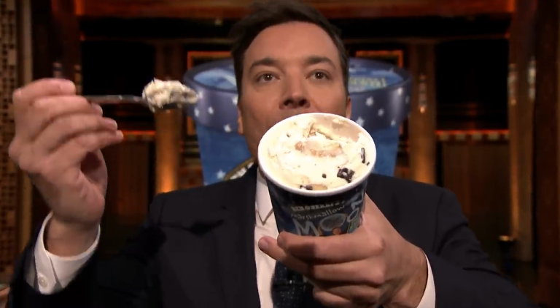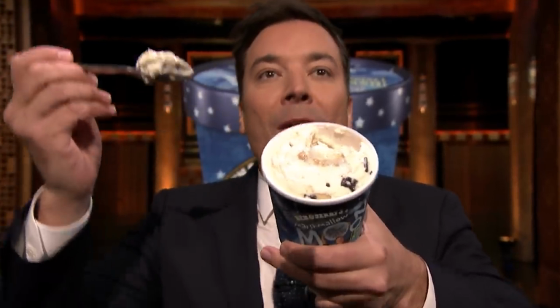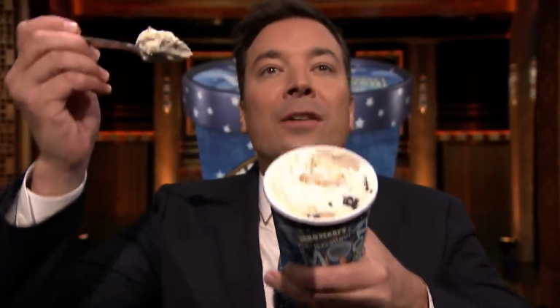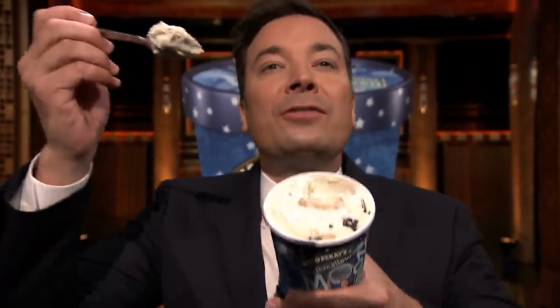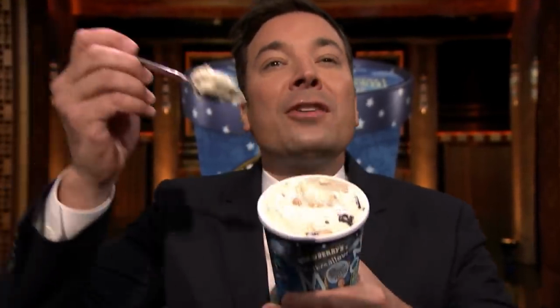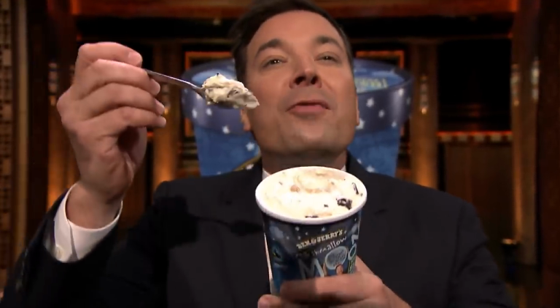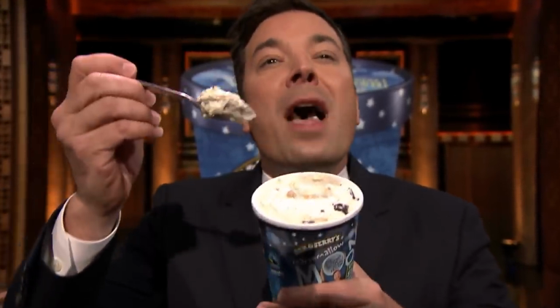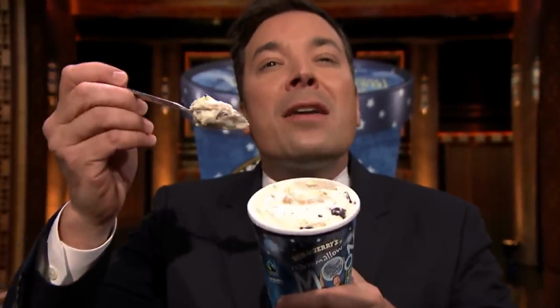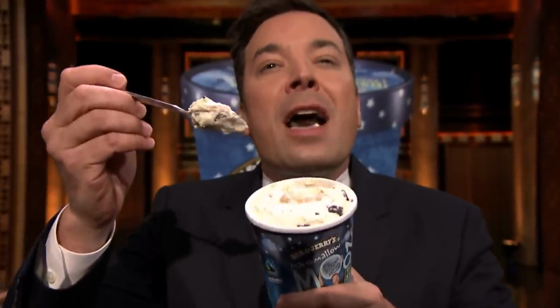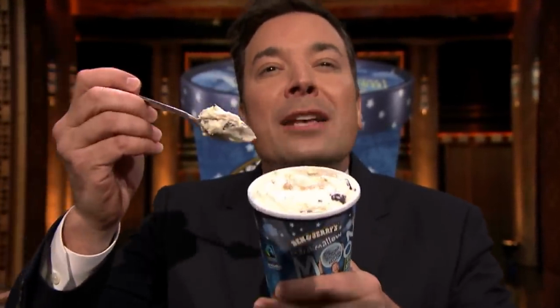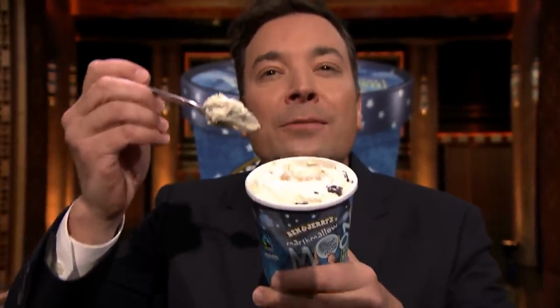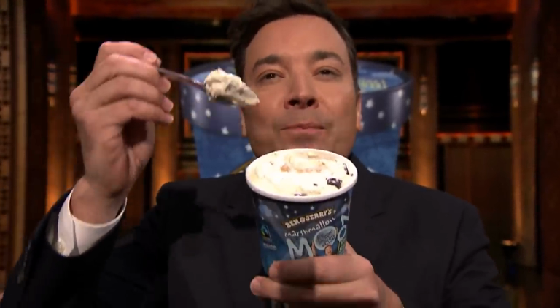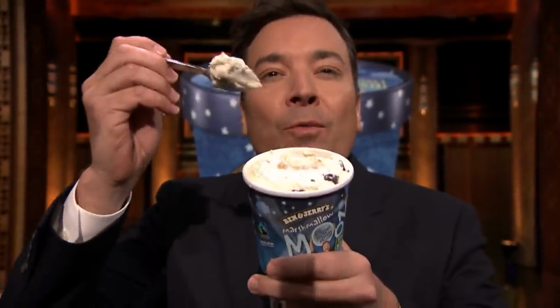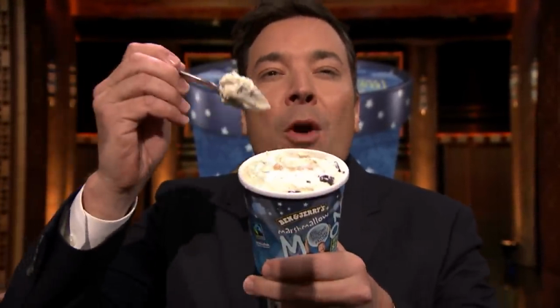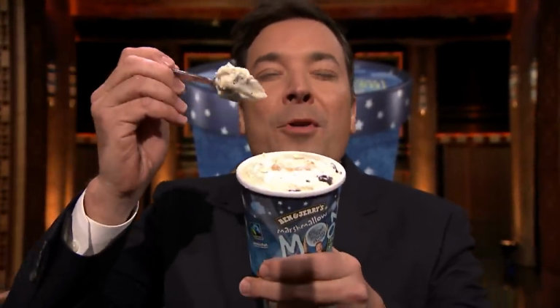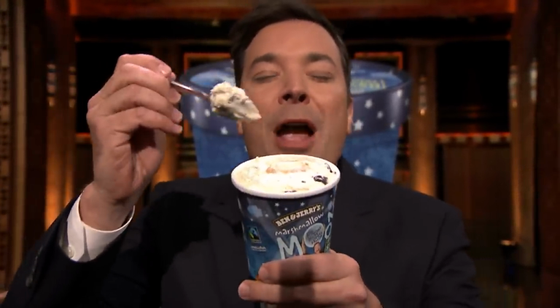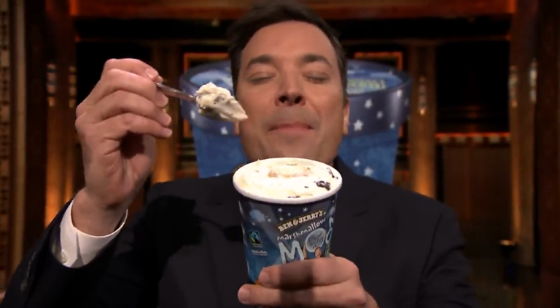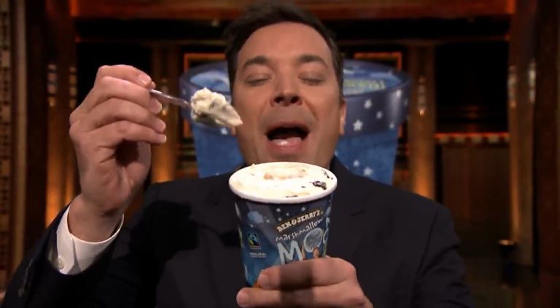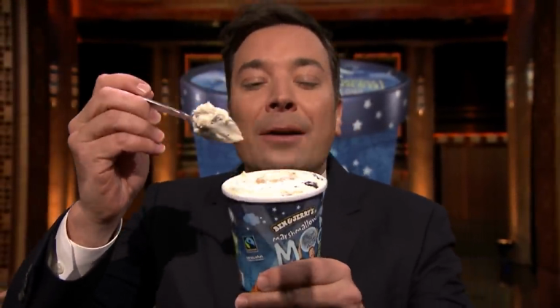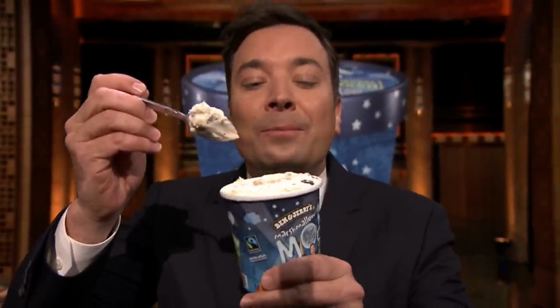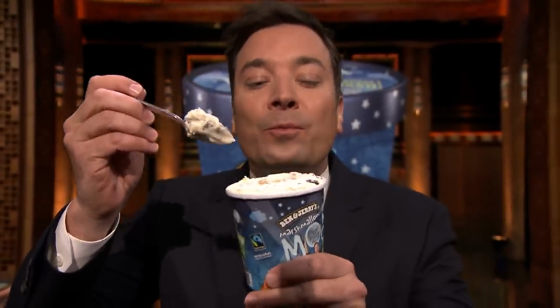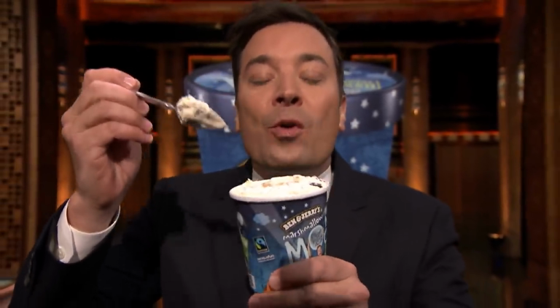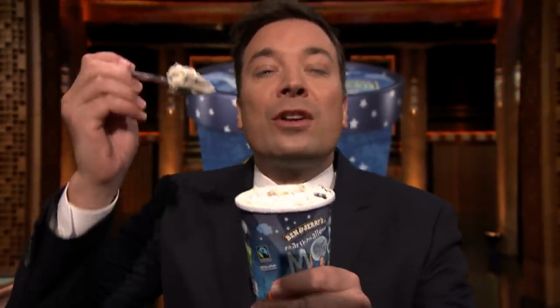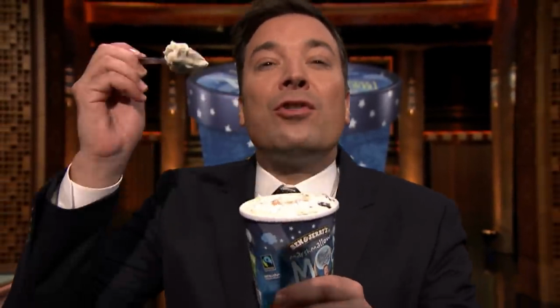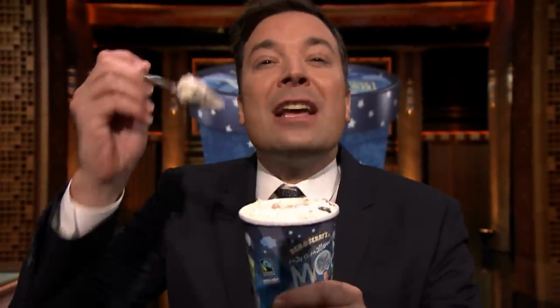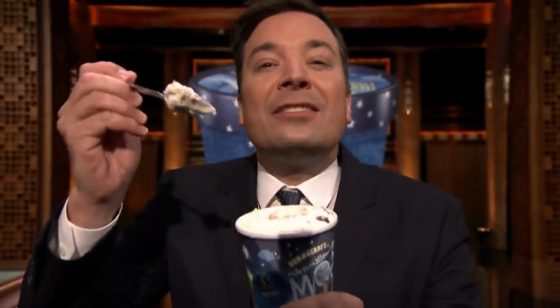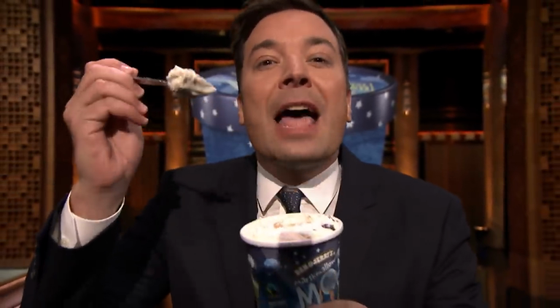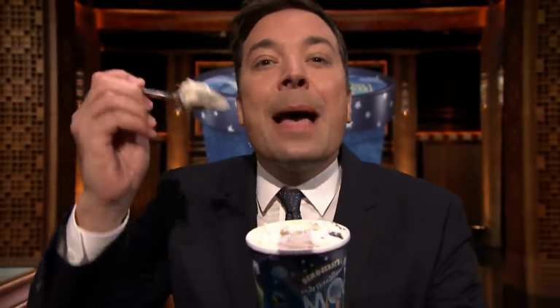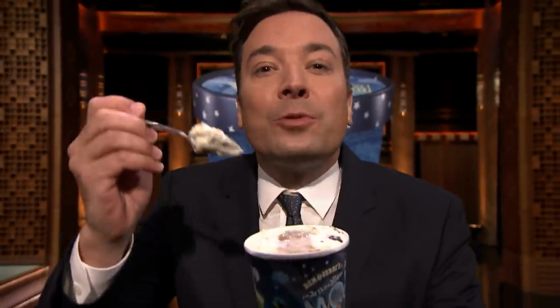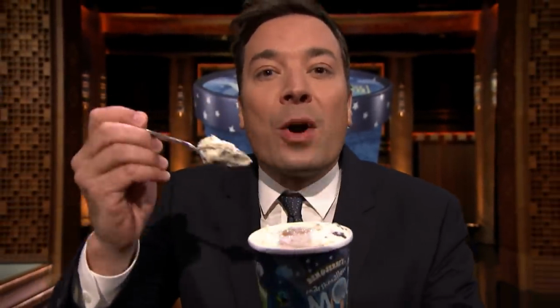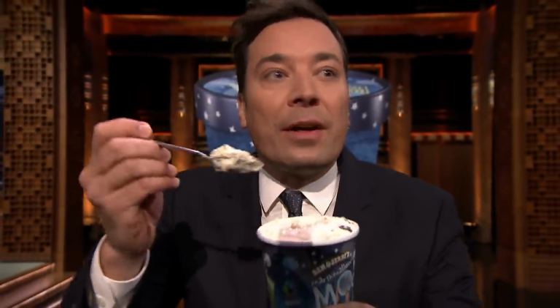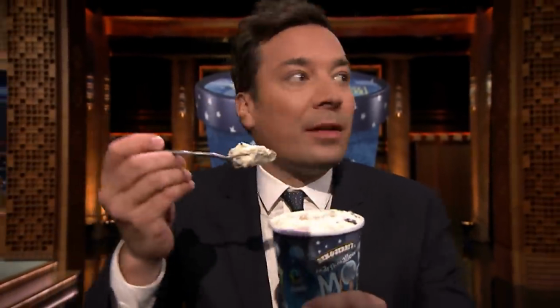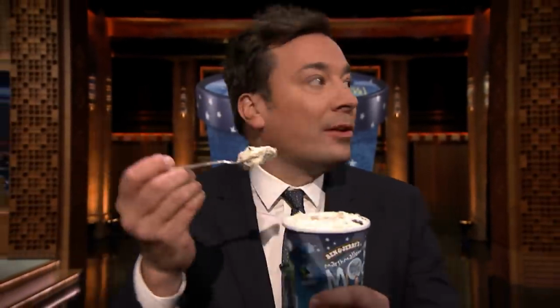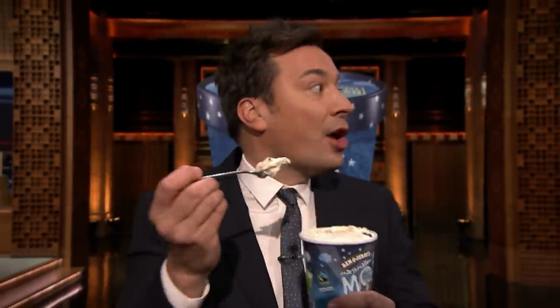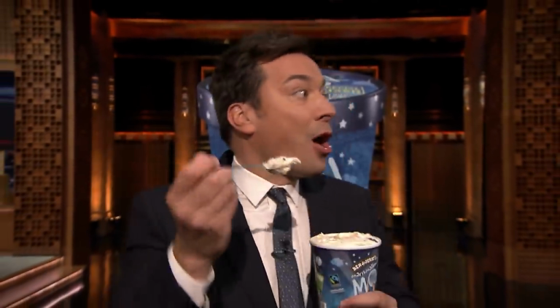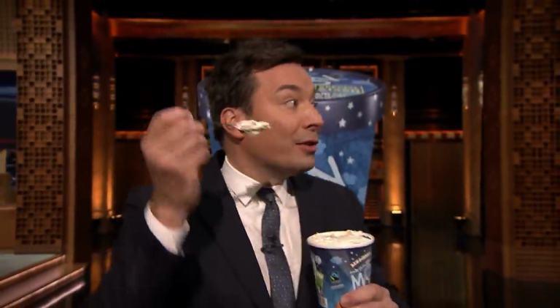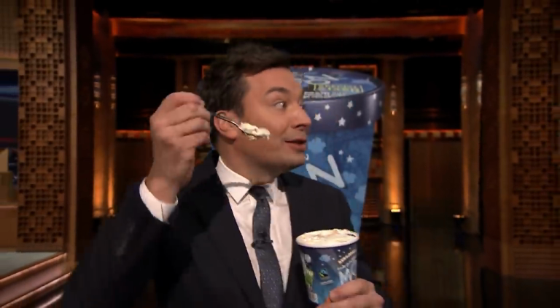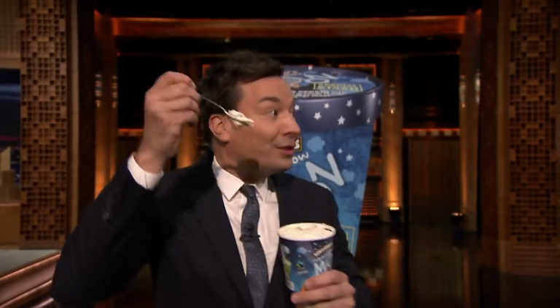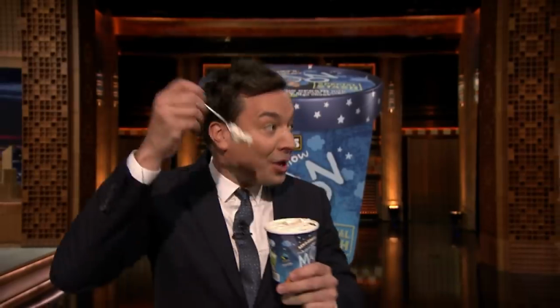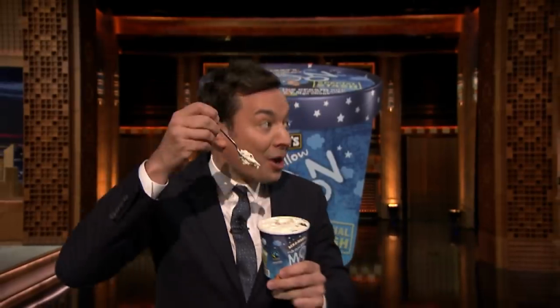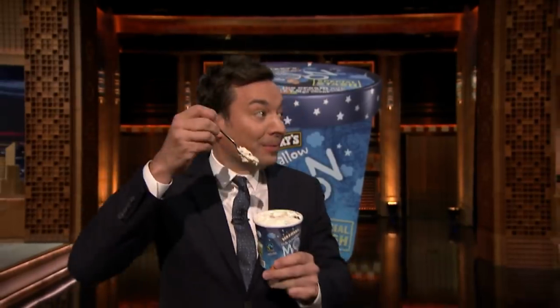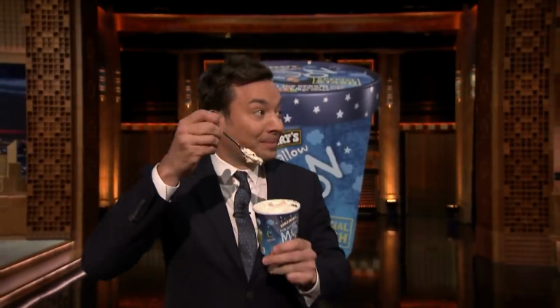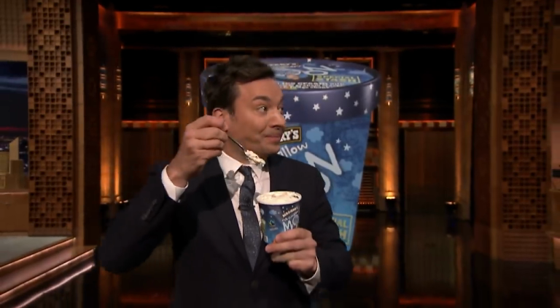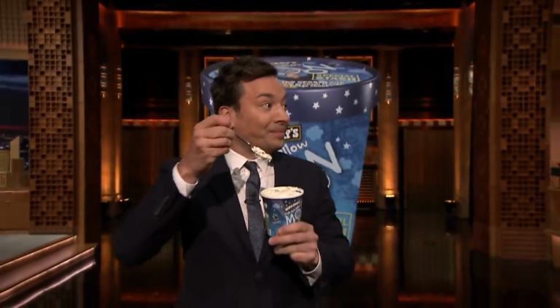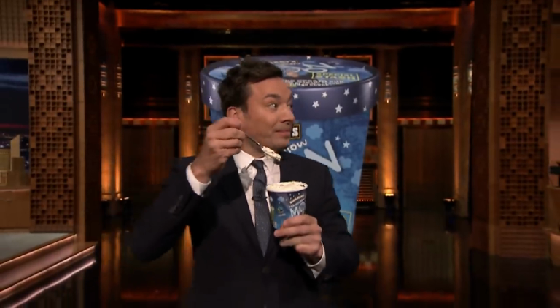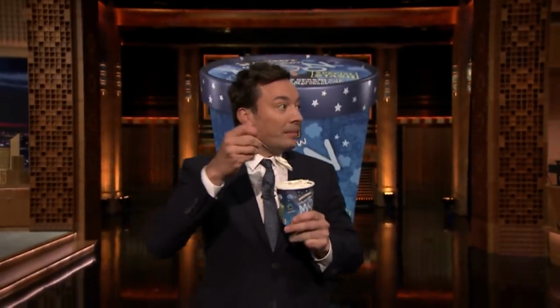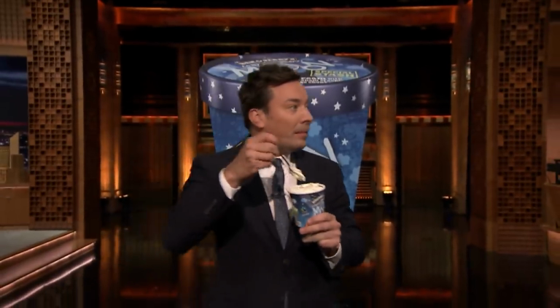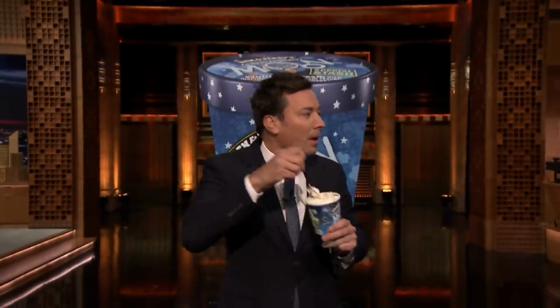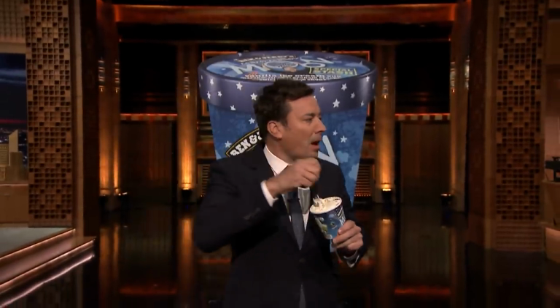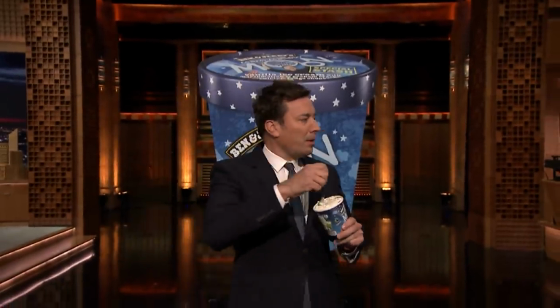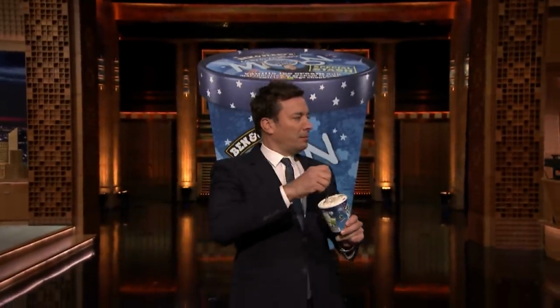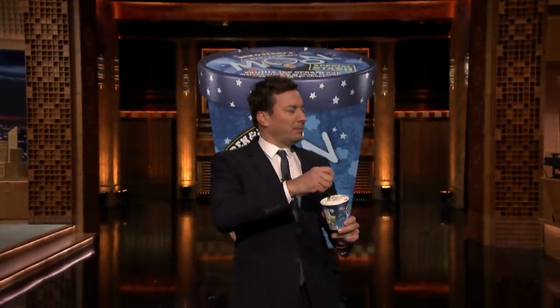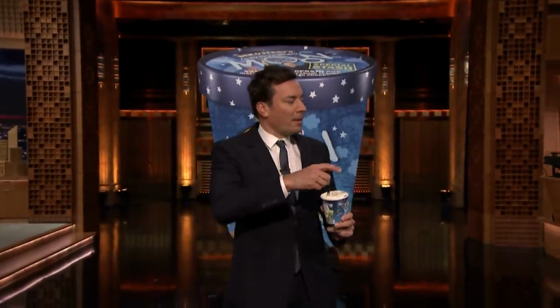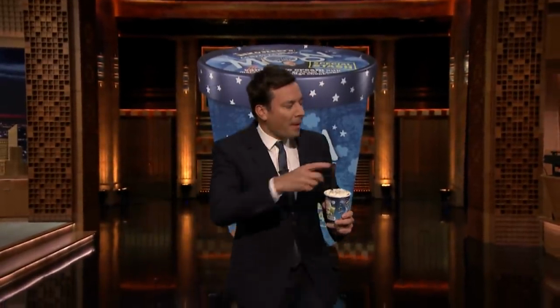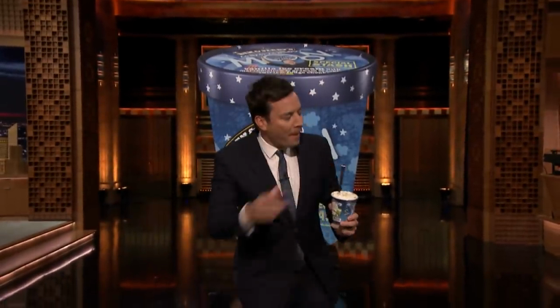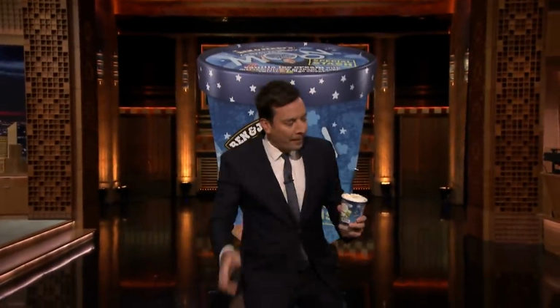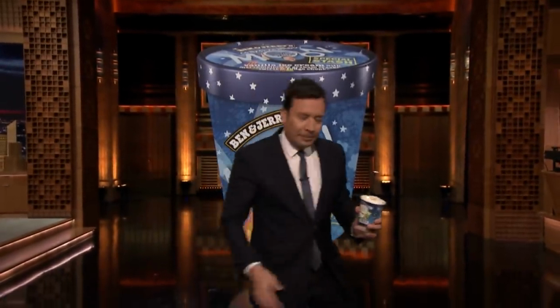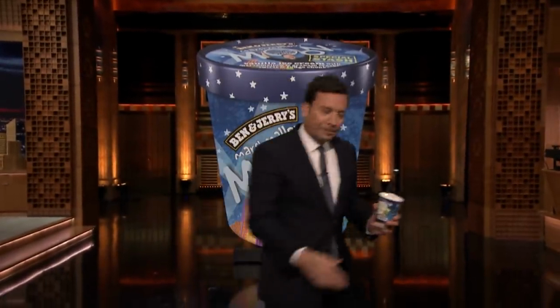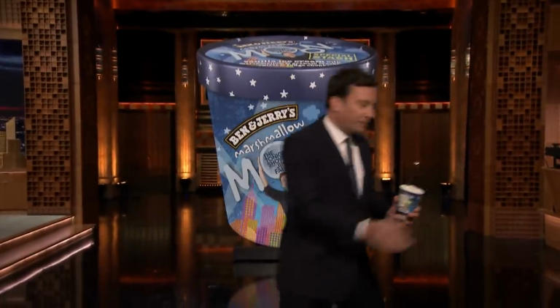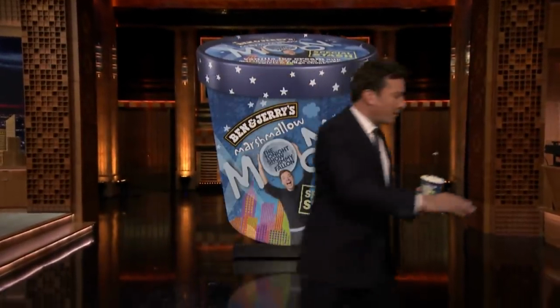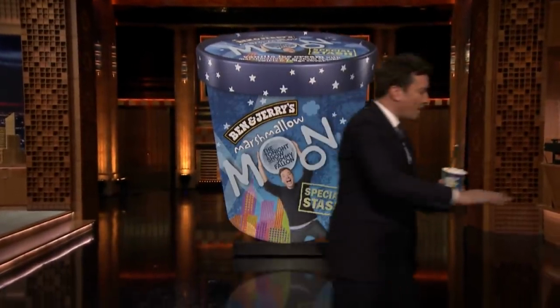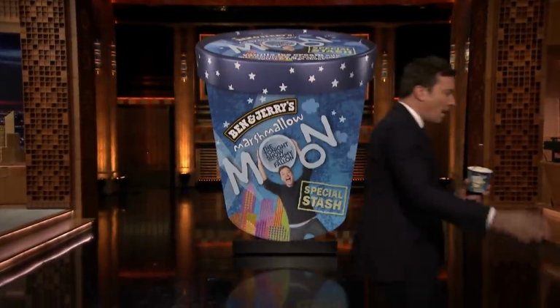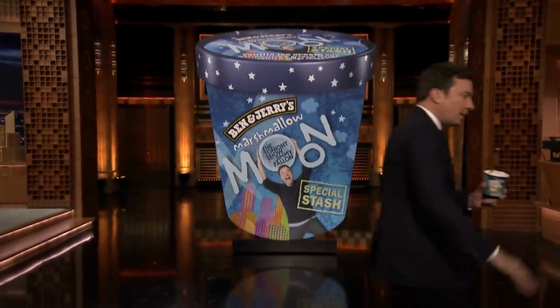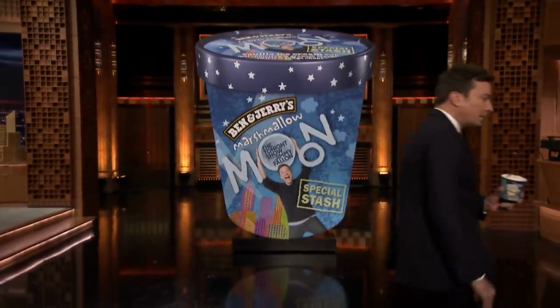Stick around, guys. We'll be right back with Chris Hemsworth. This is good. This is me, Jerry. Marshmallow-mon!